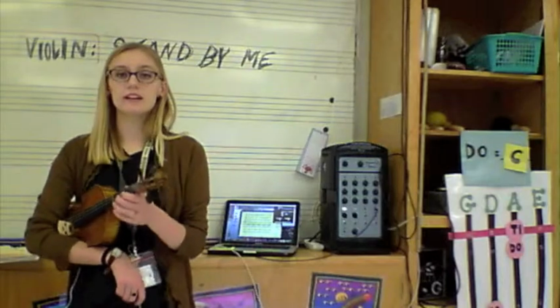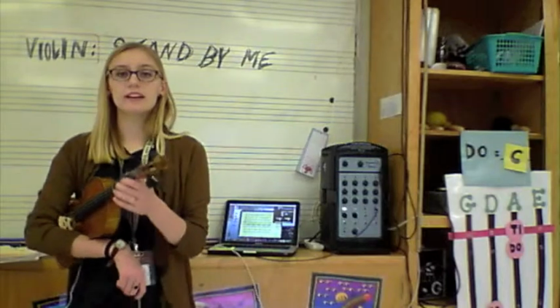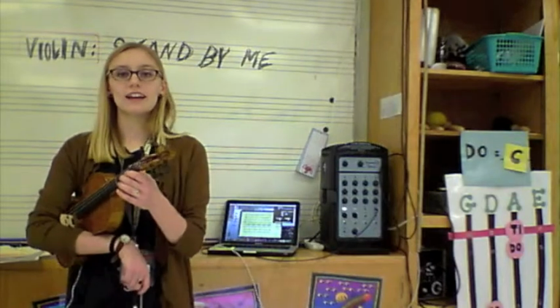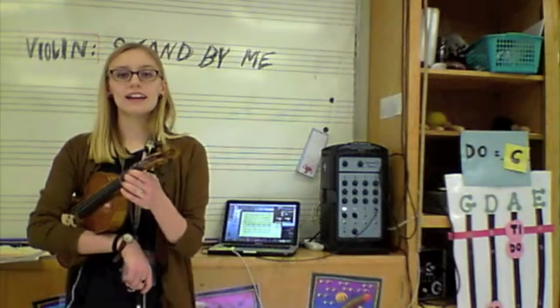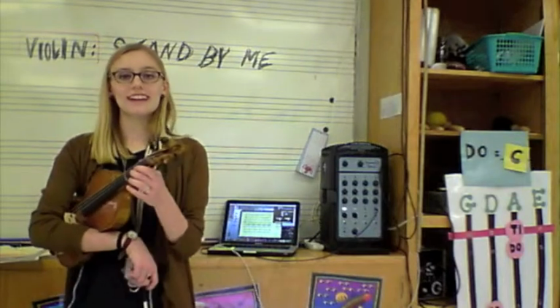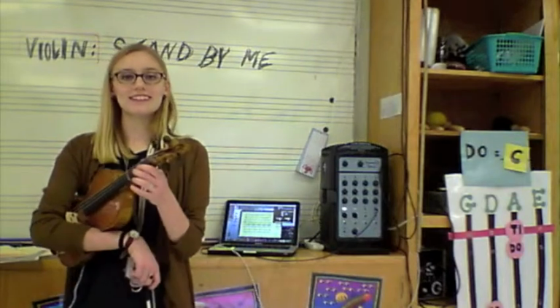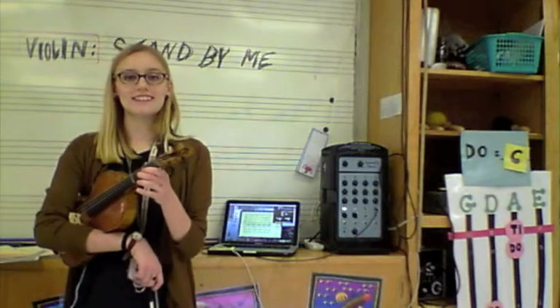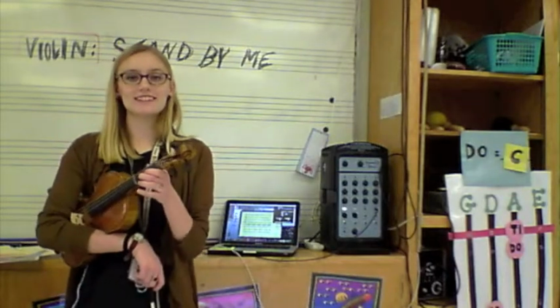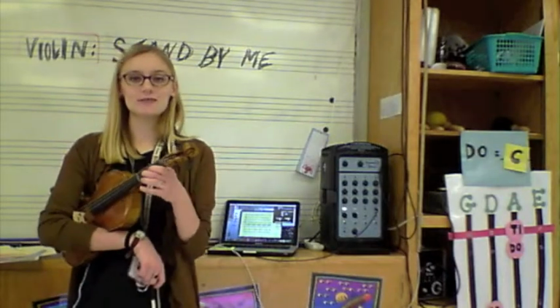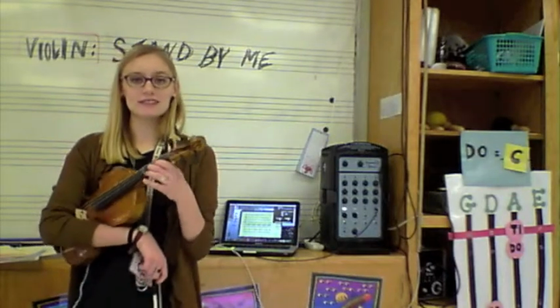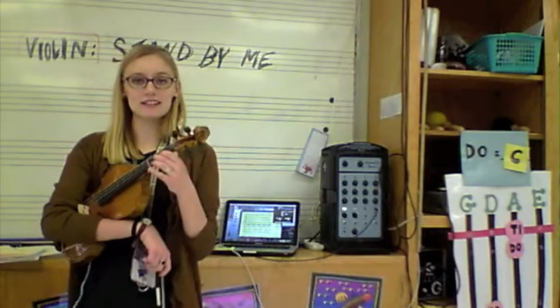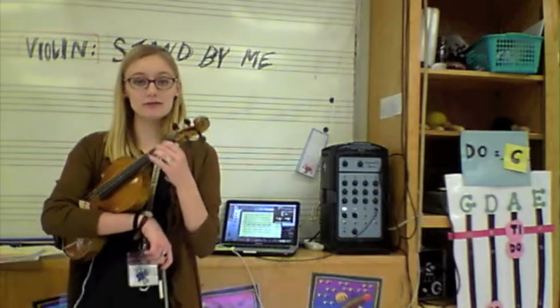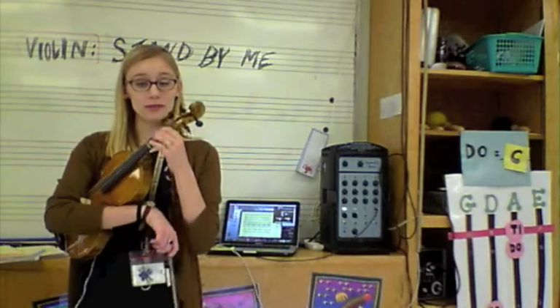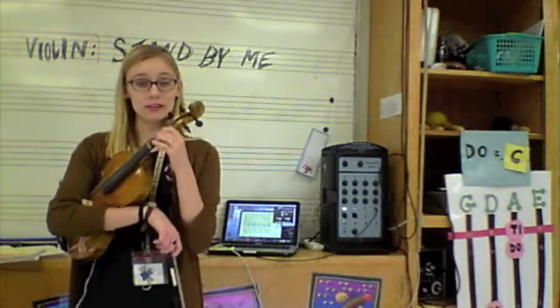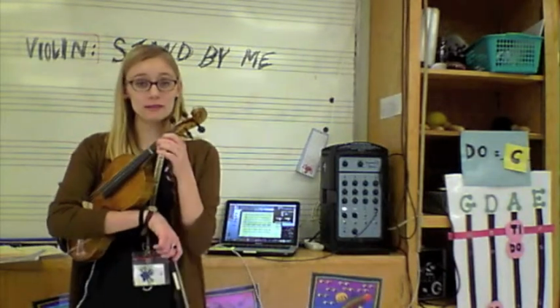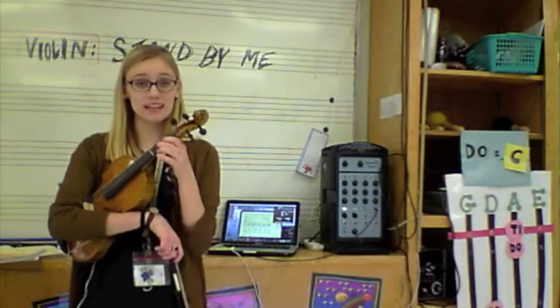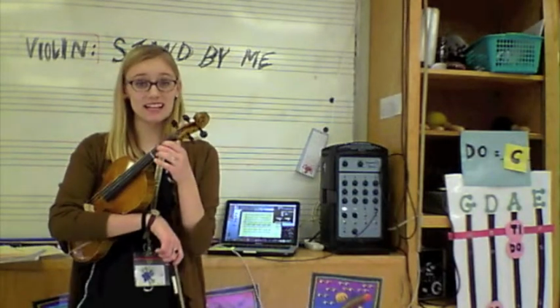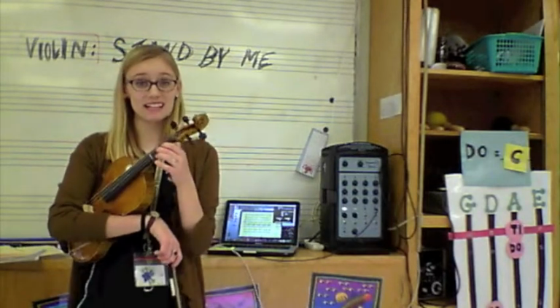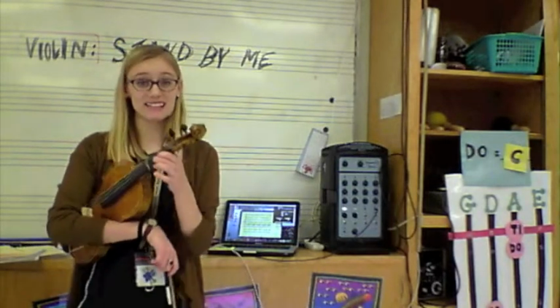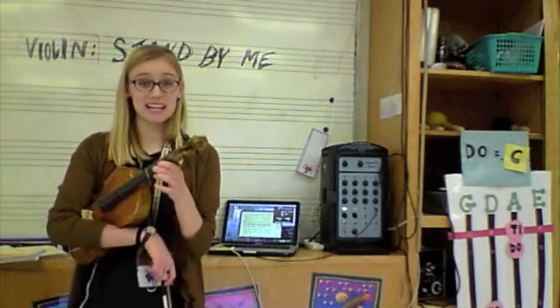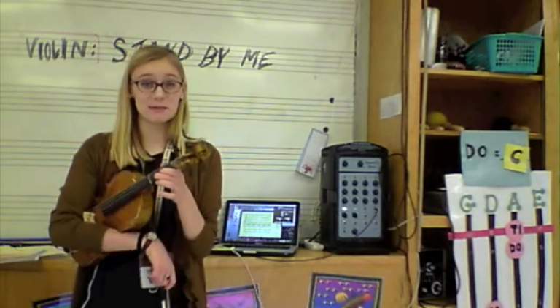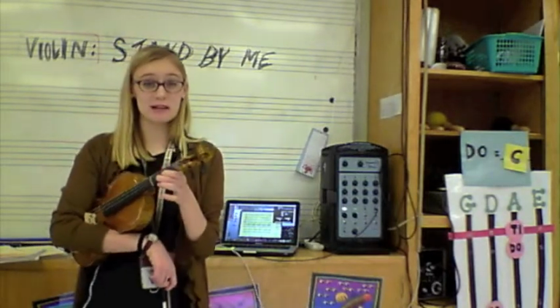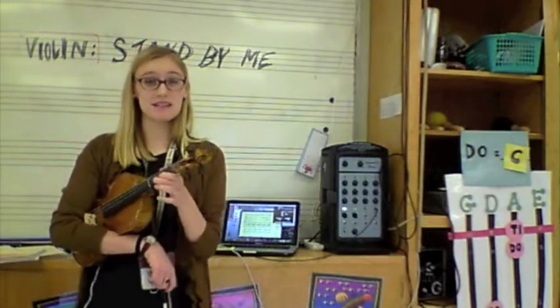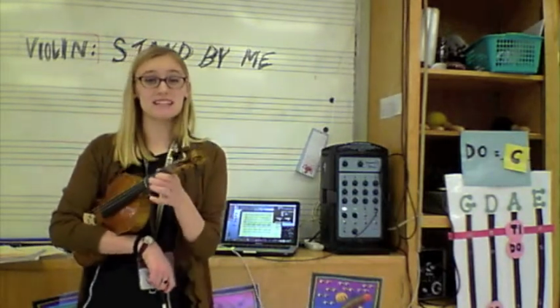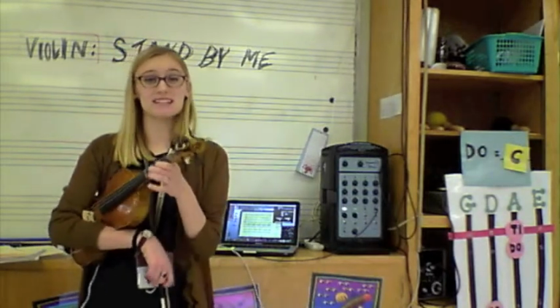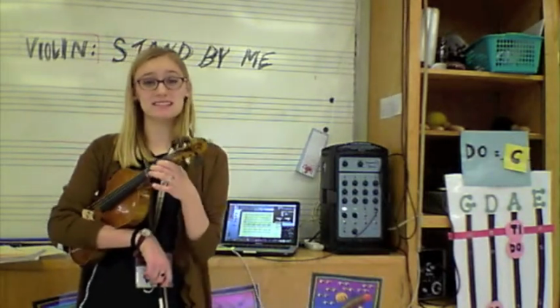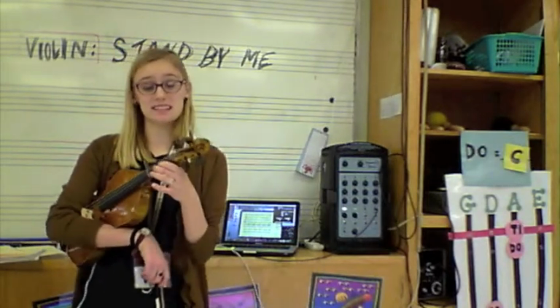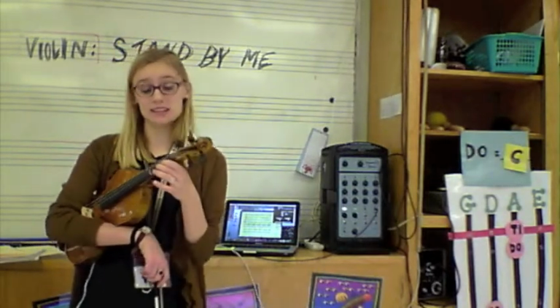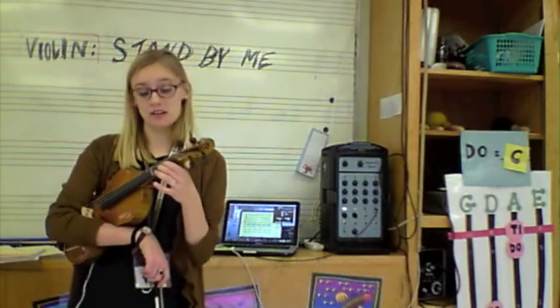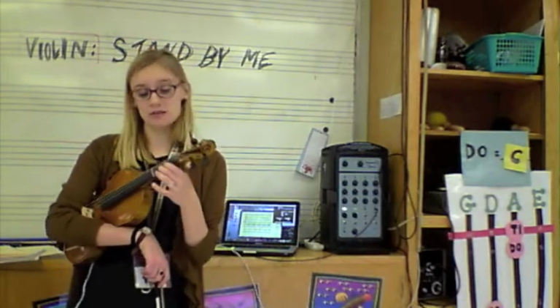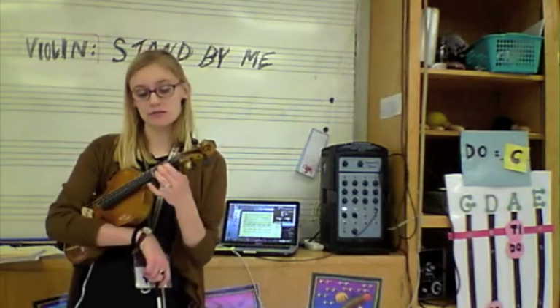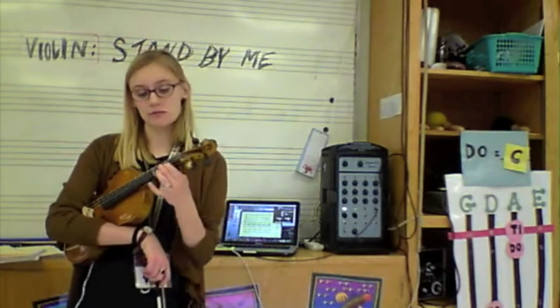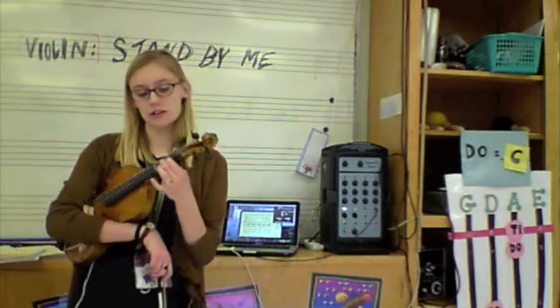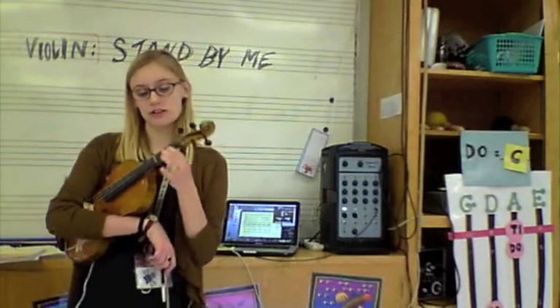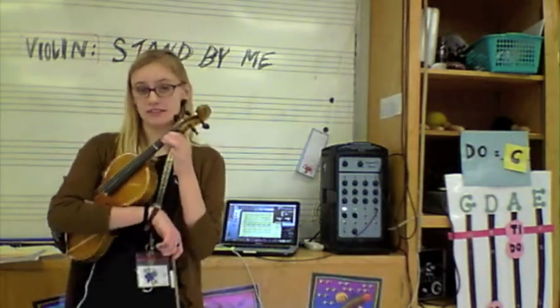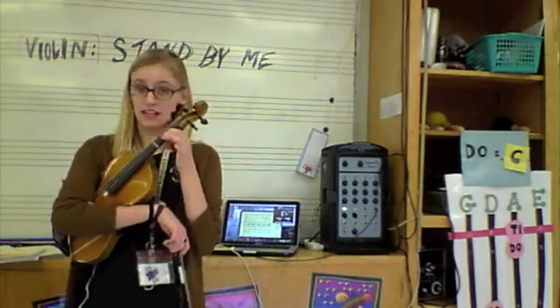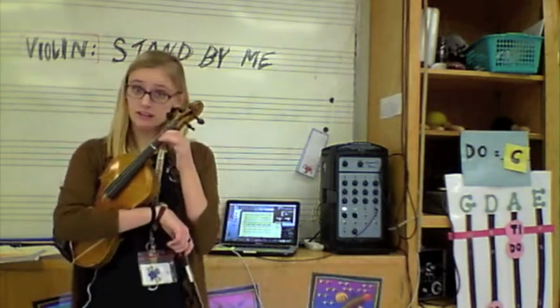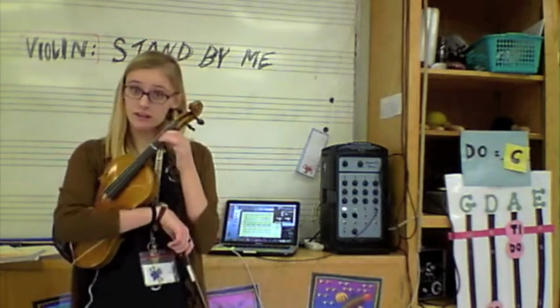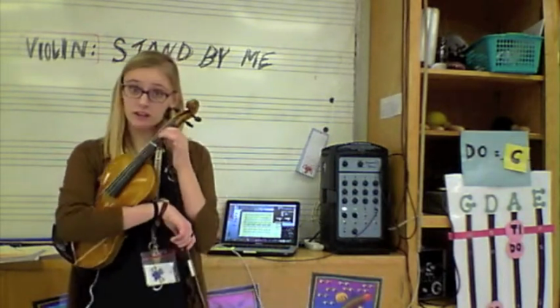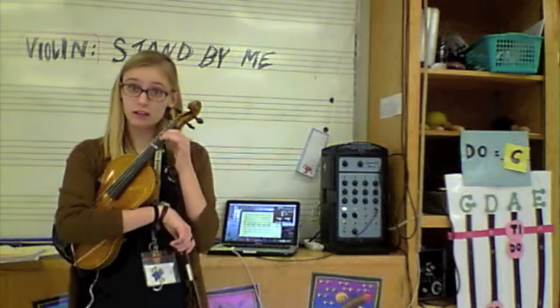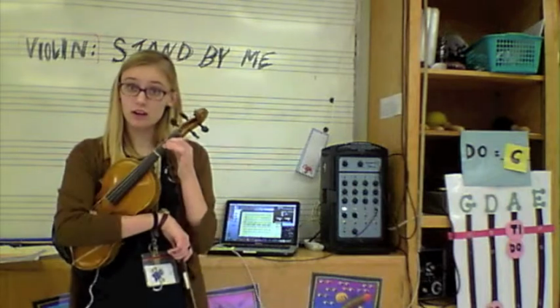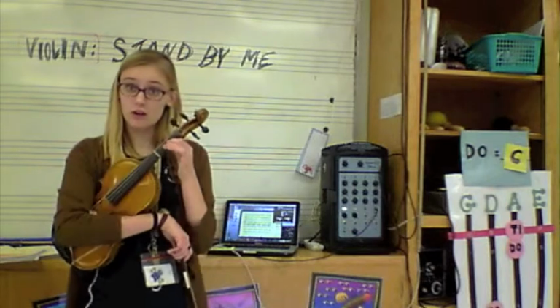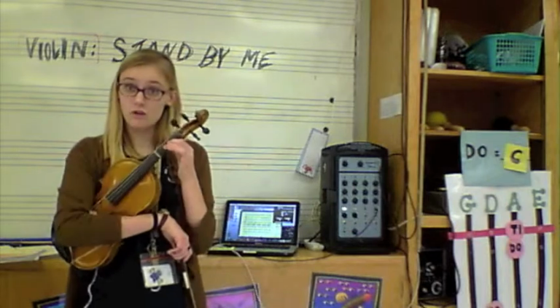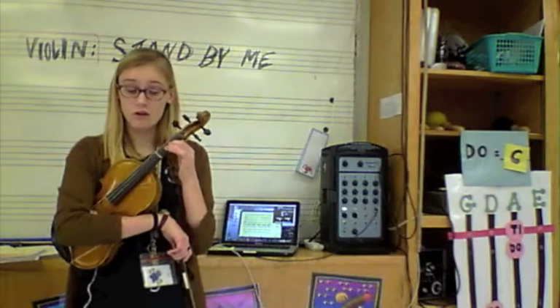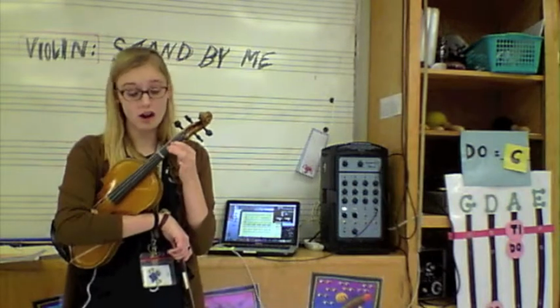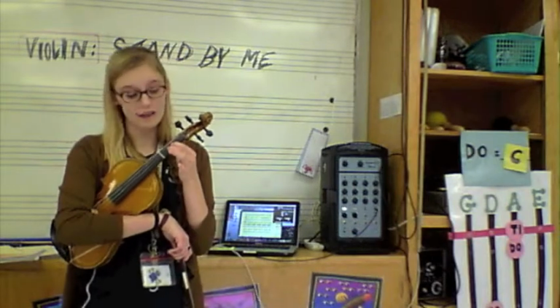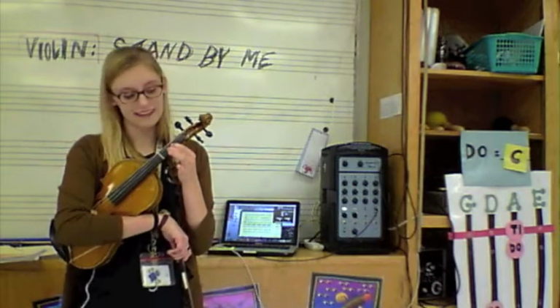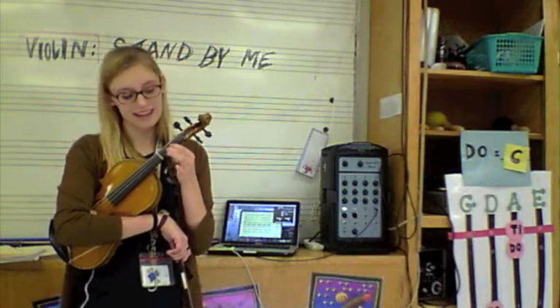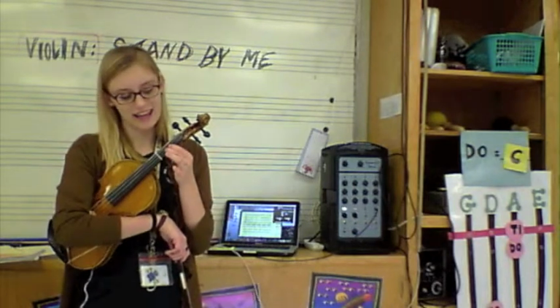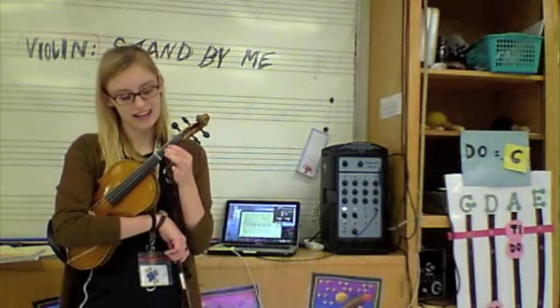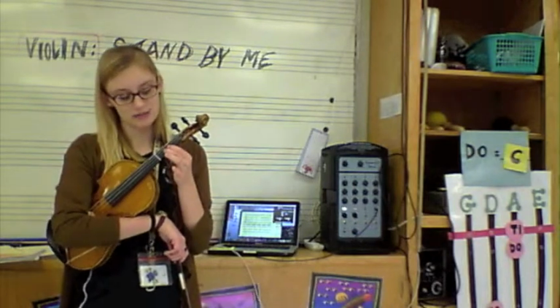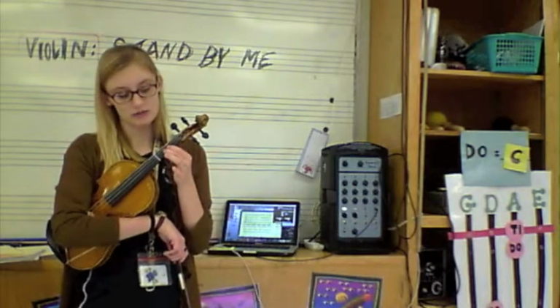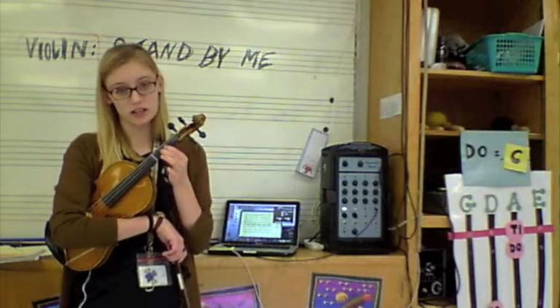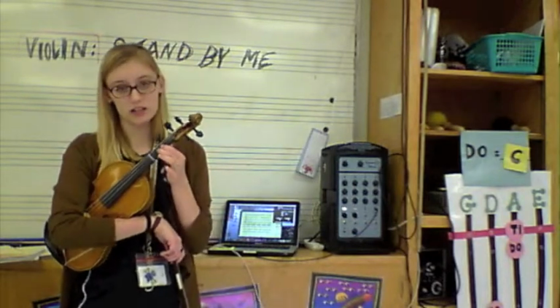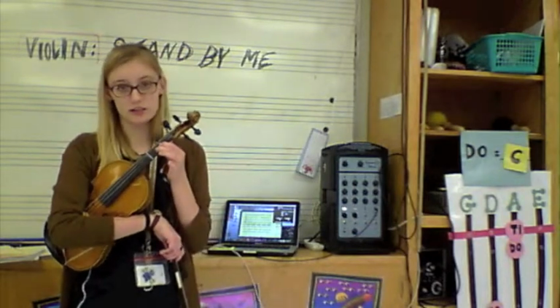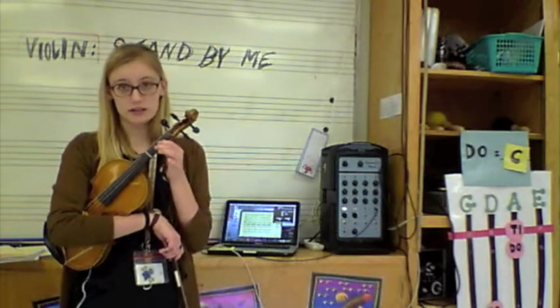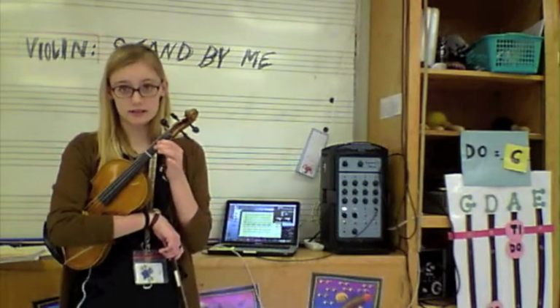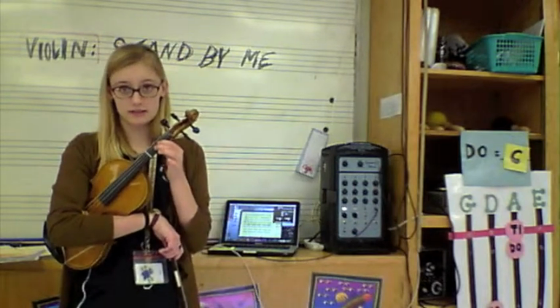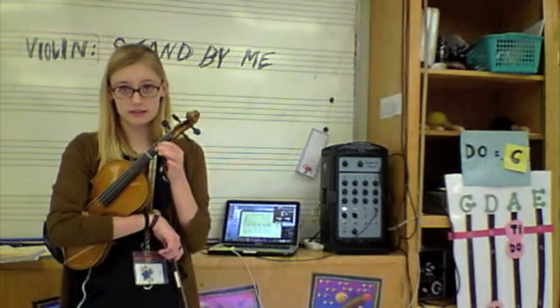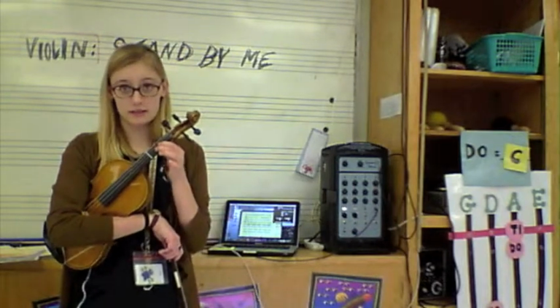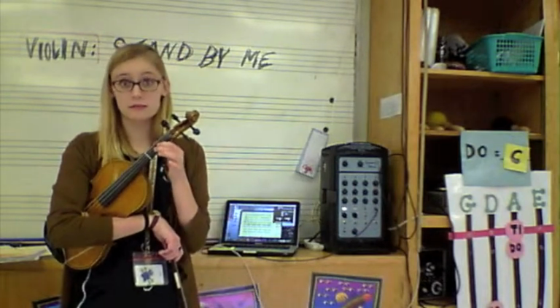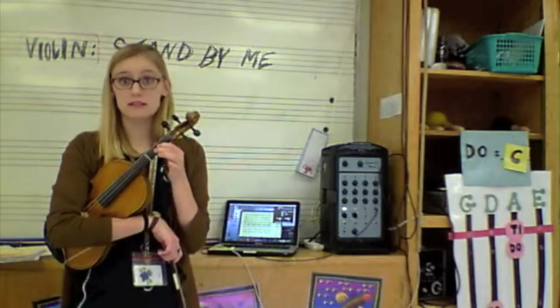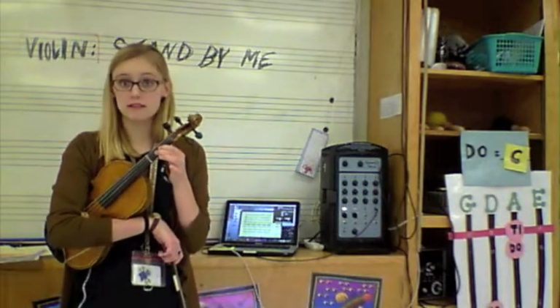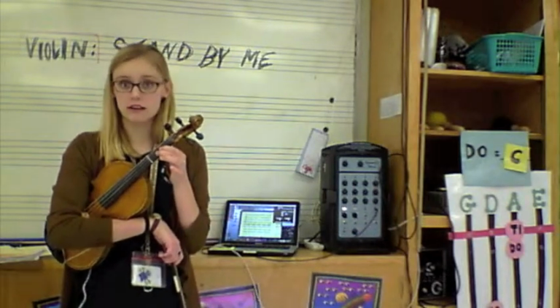Hey guys, it's Ms. Lift. We're going to play Stand By Me in C. So put your second finger low on the A string. This is going to be Do.